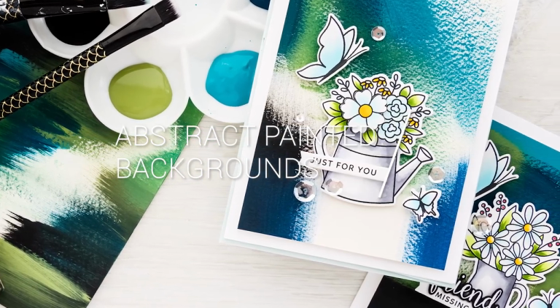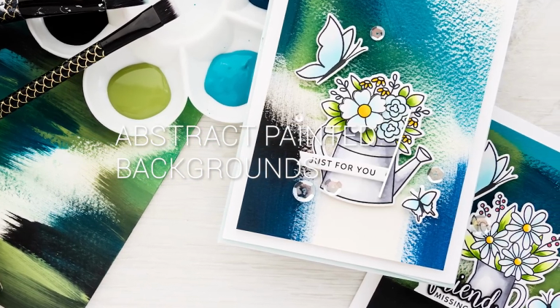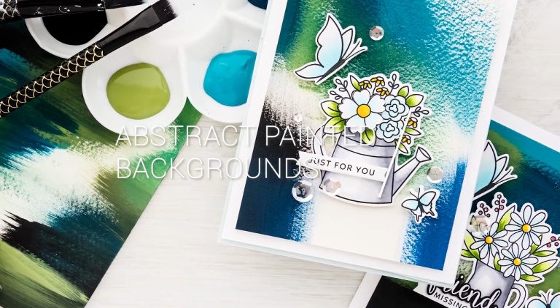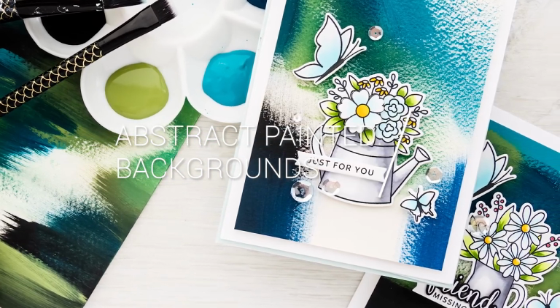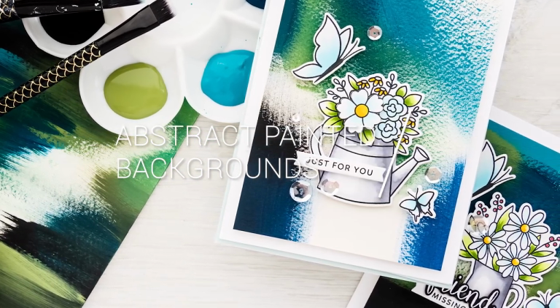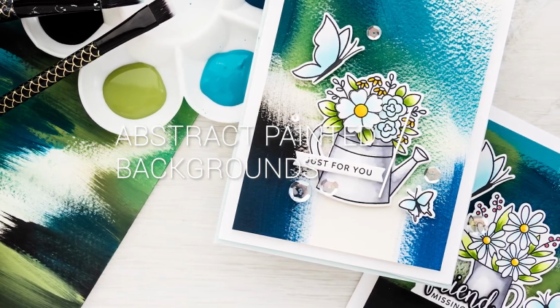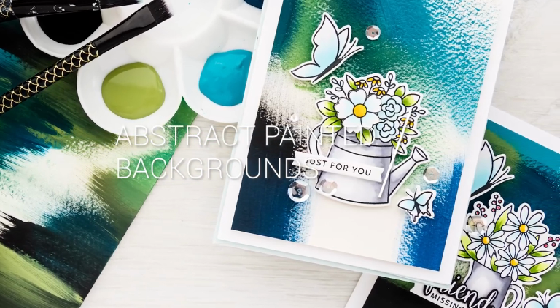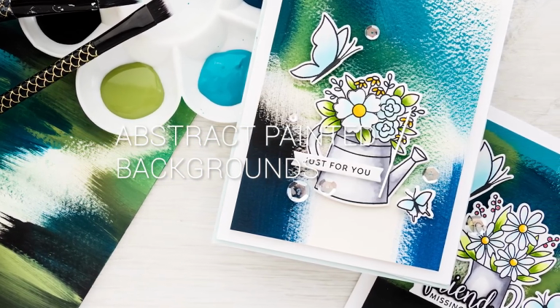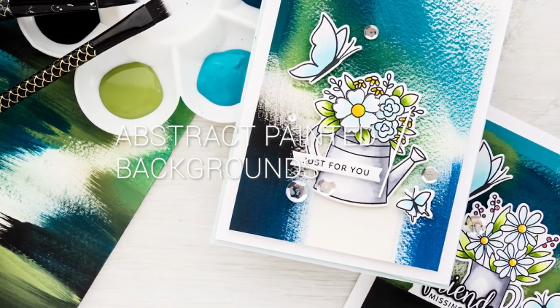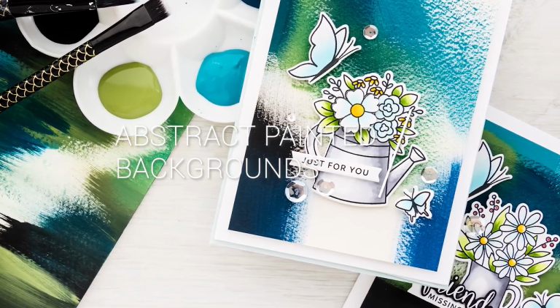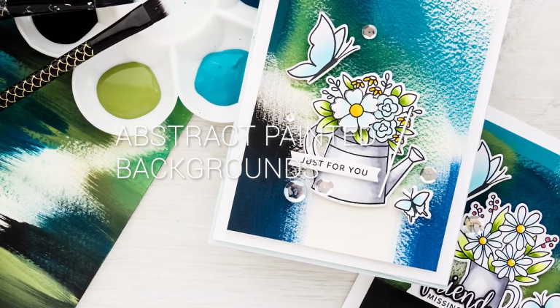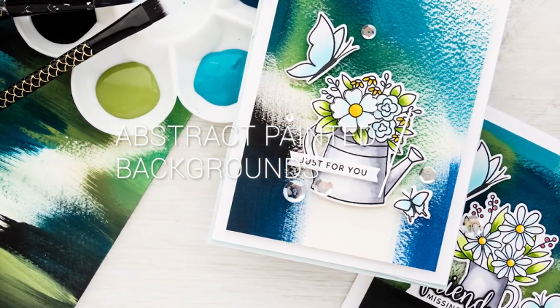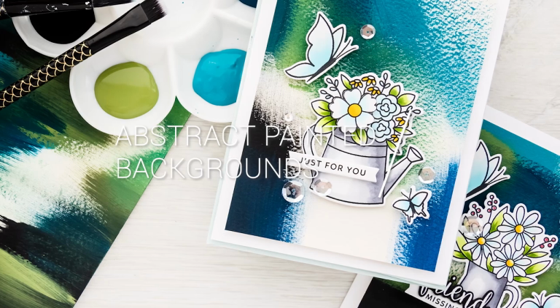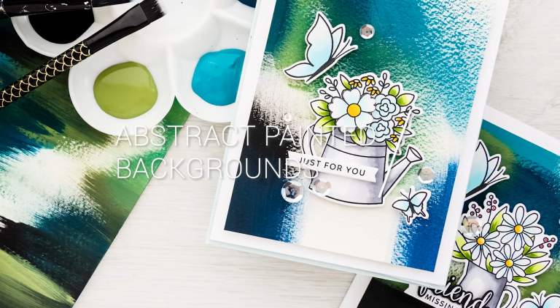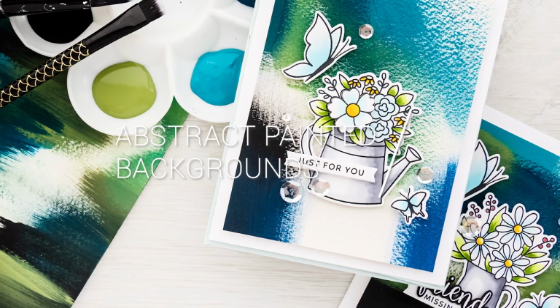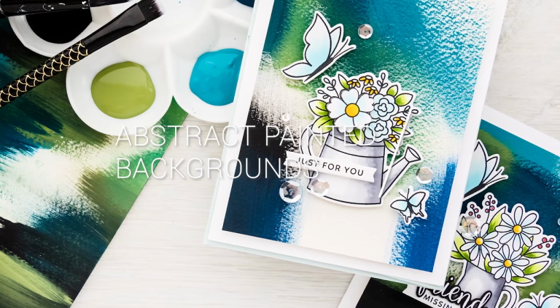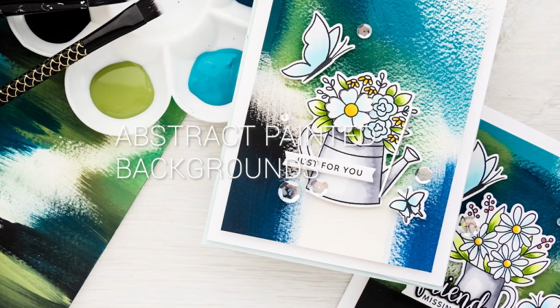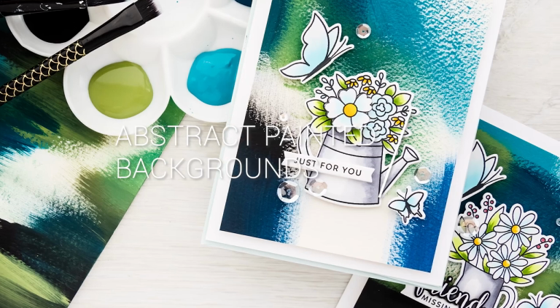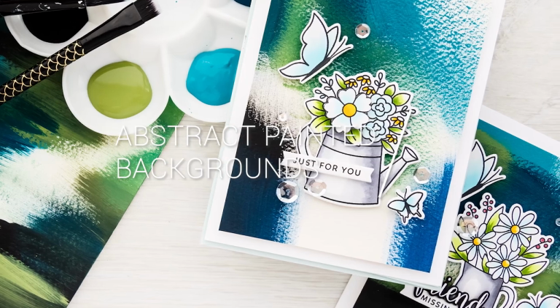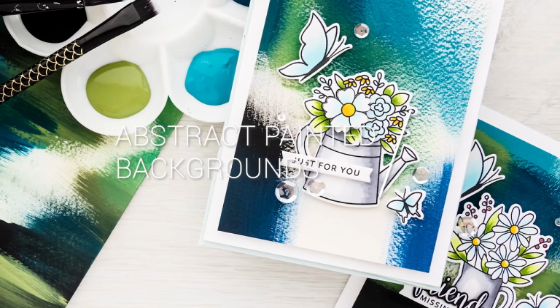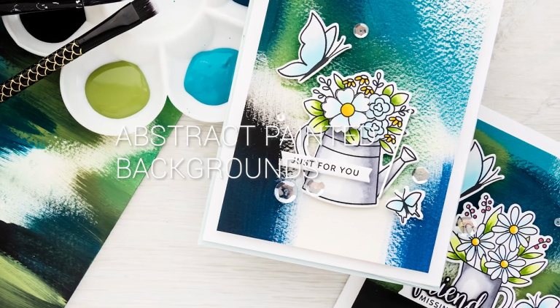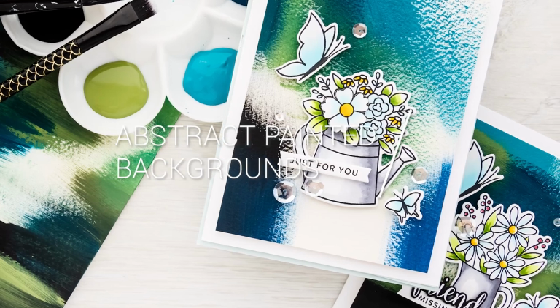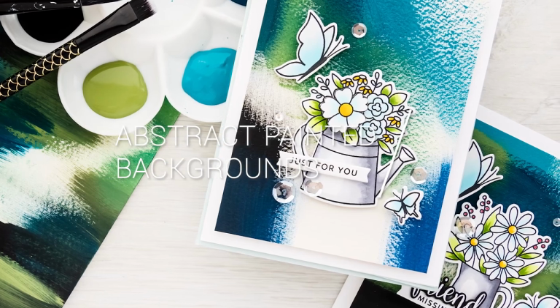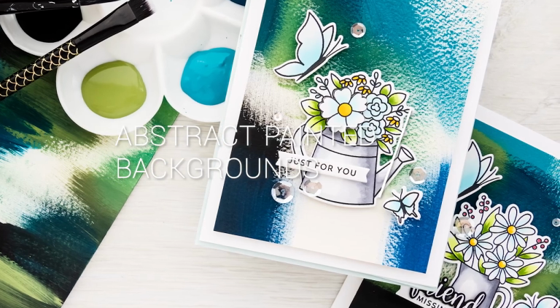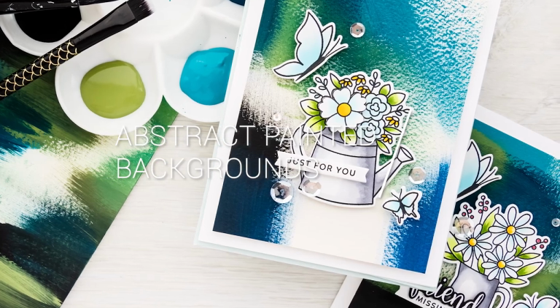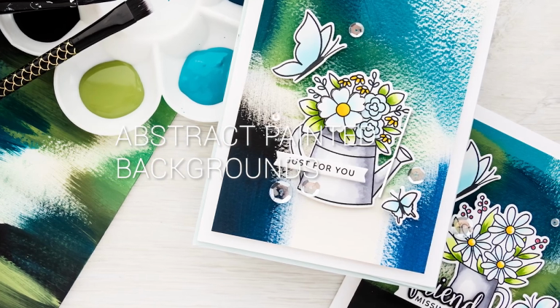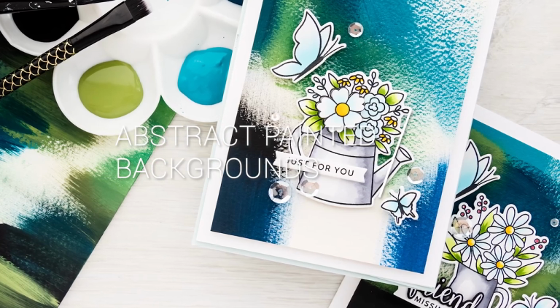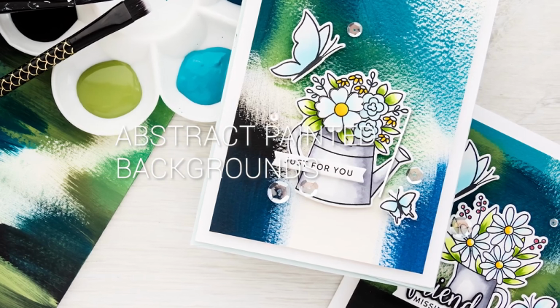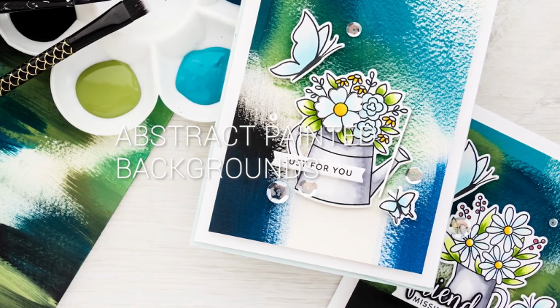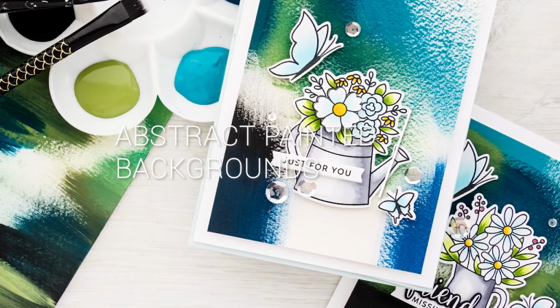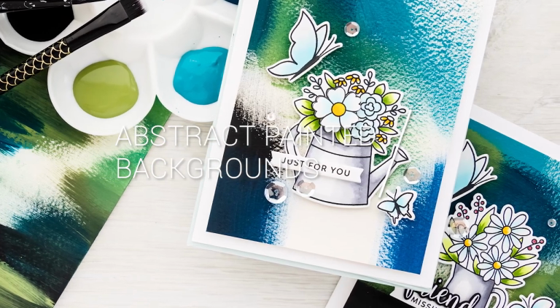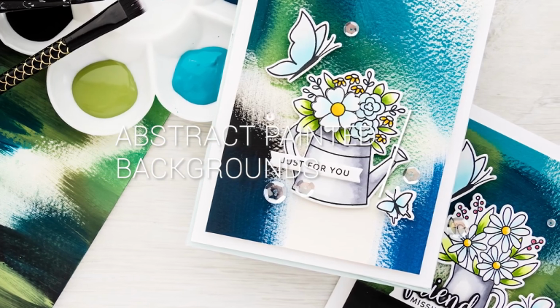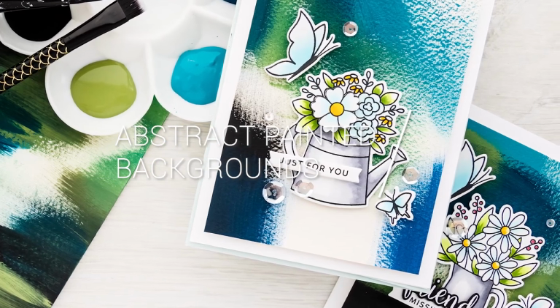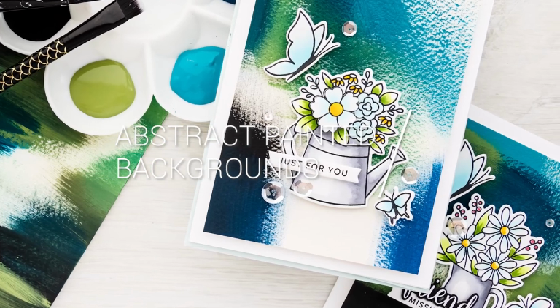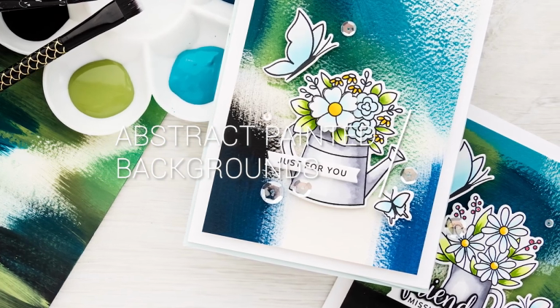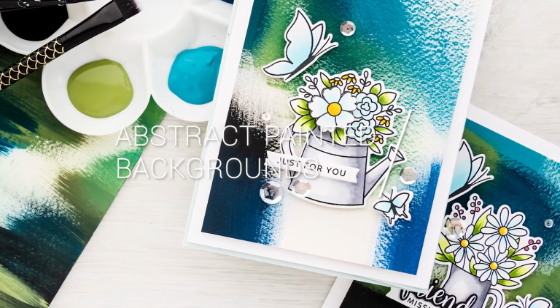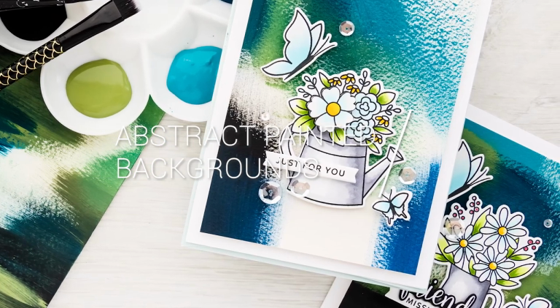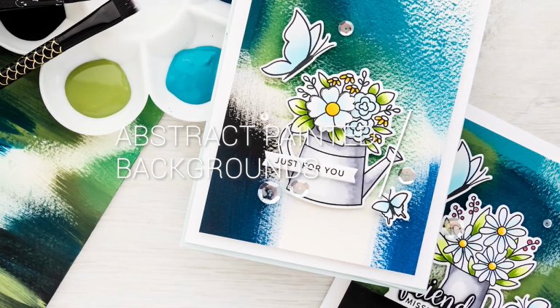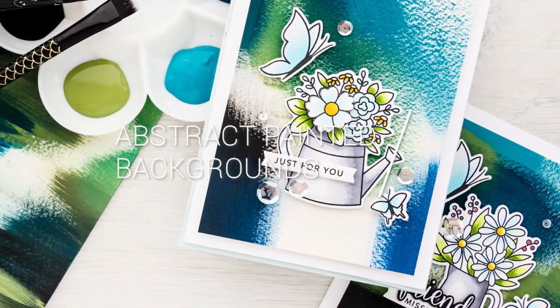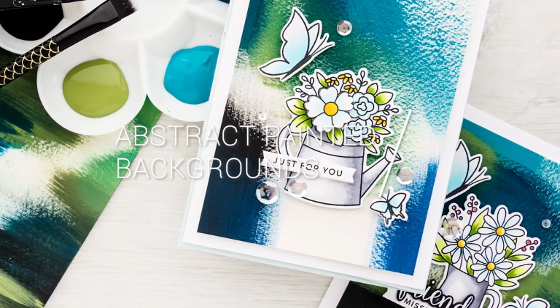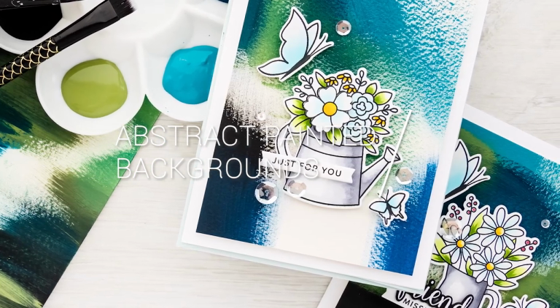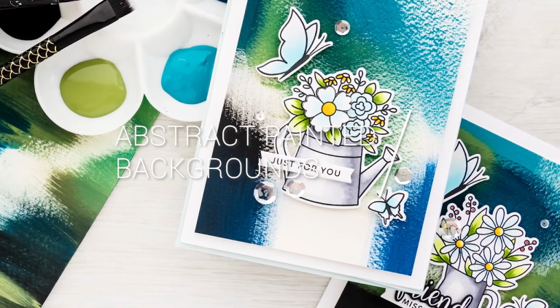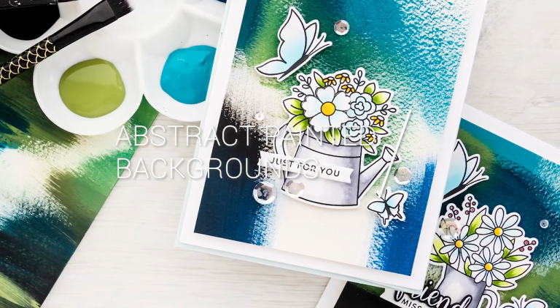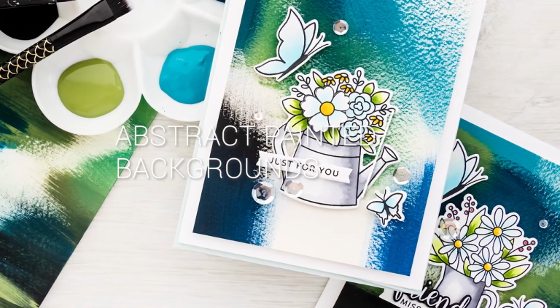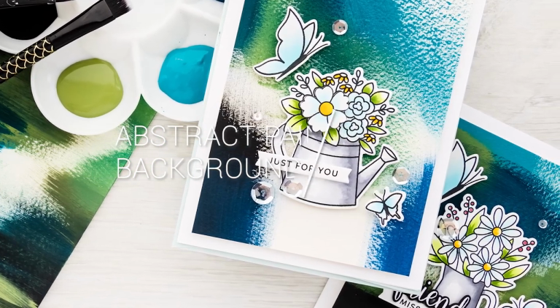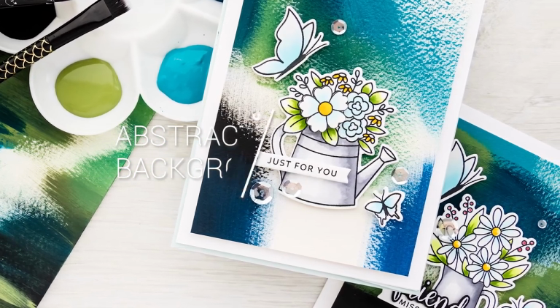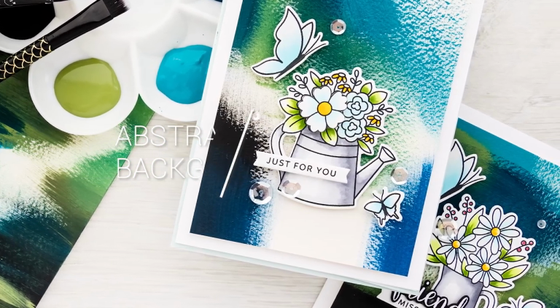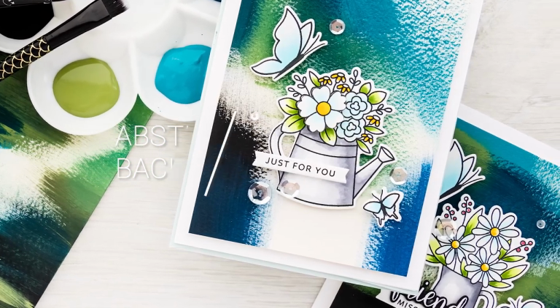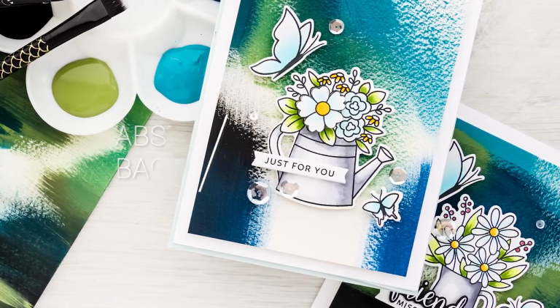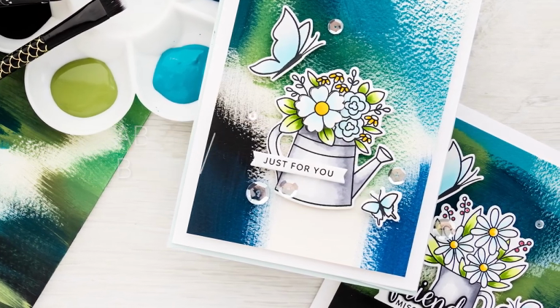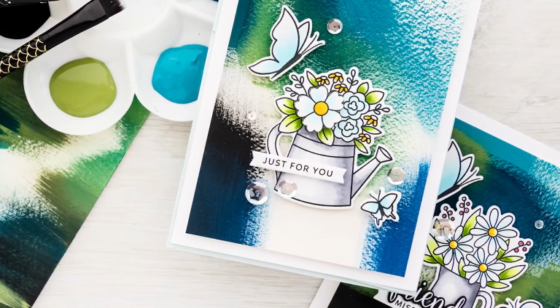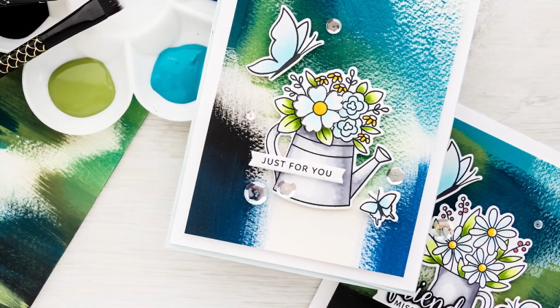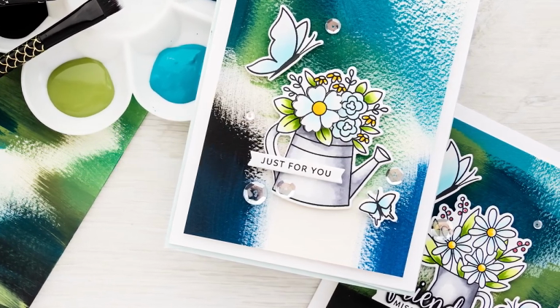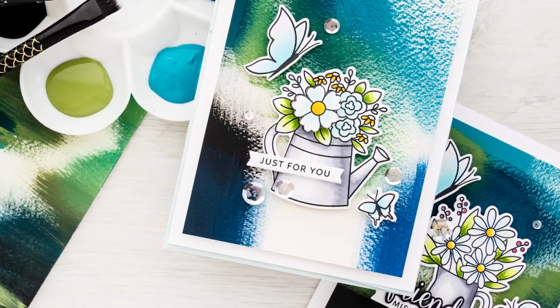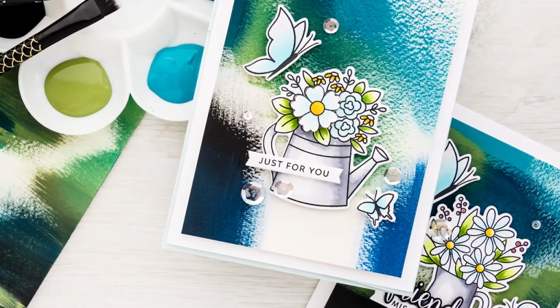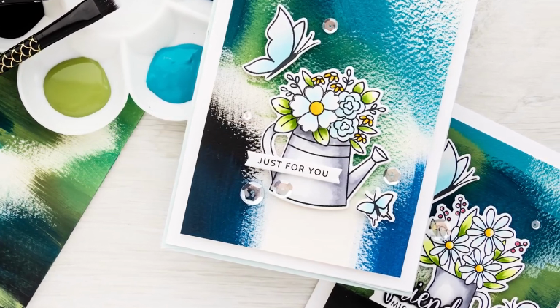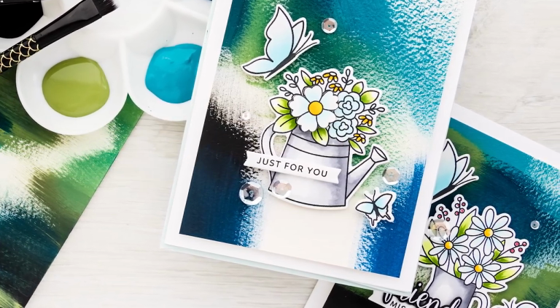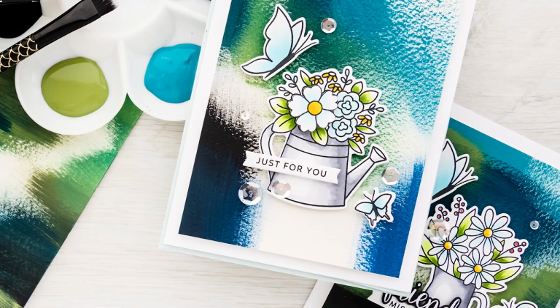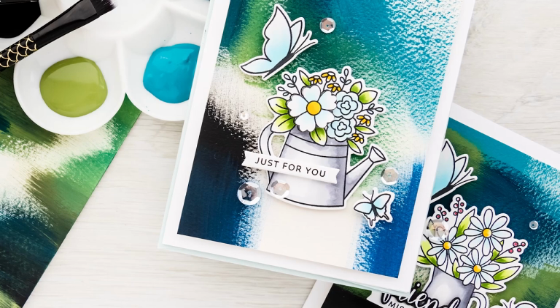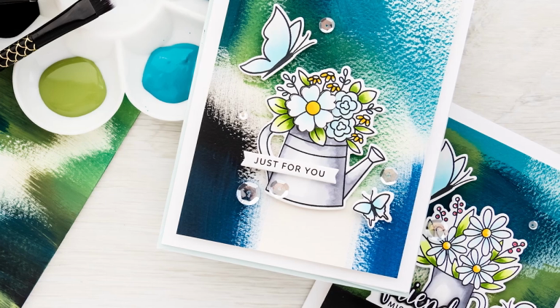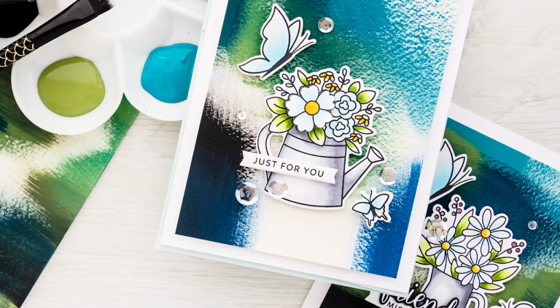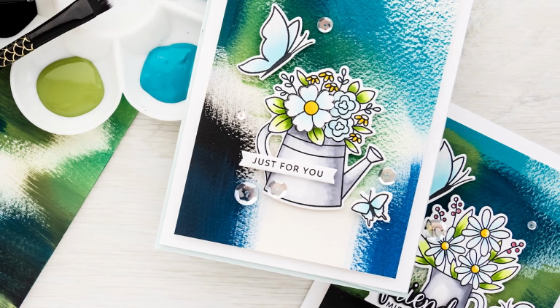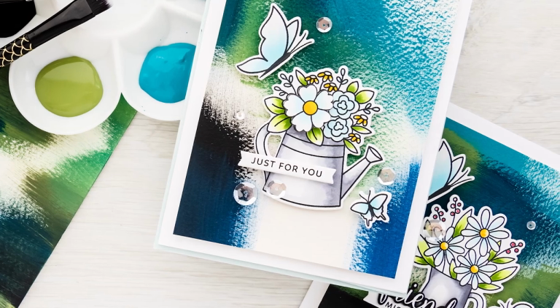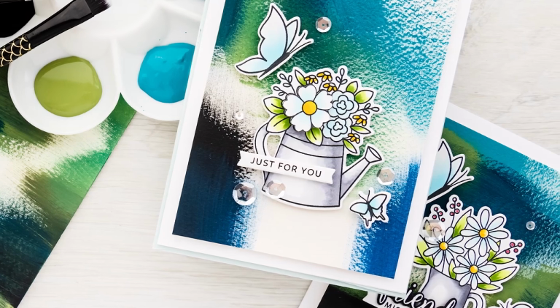In the second part of this video I'll also show you how I used these backgrounds to make several cards. Let's get started, shall we?